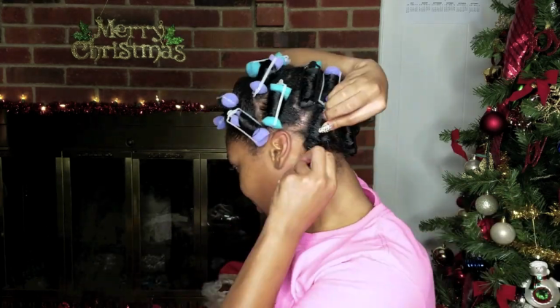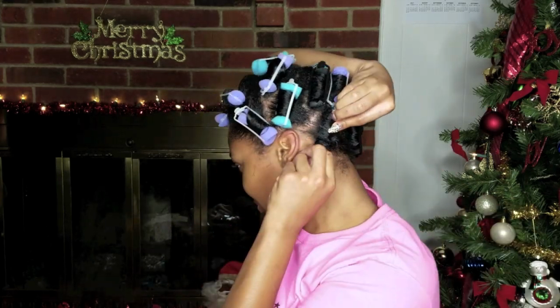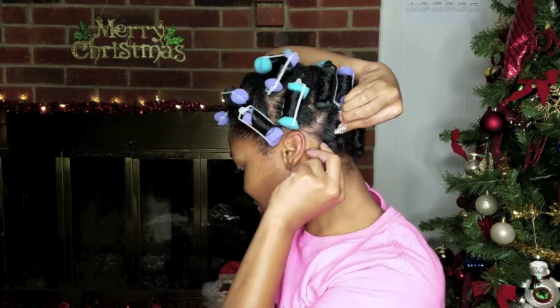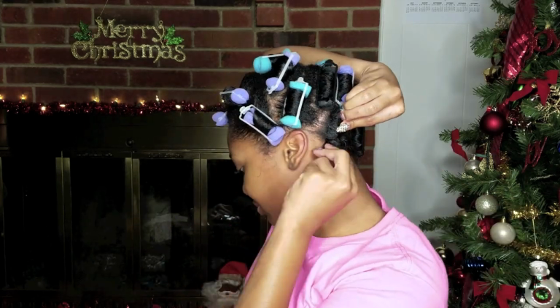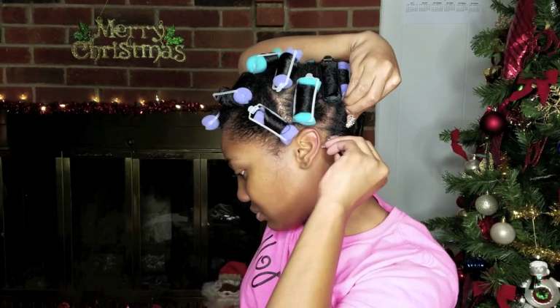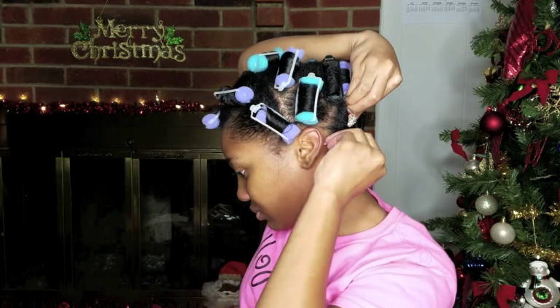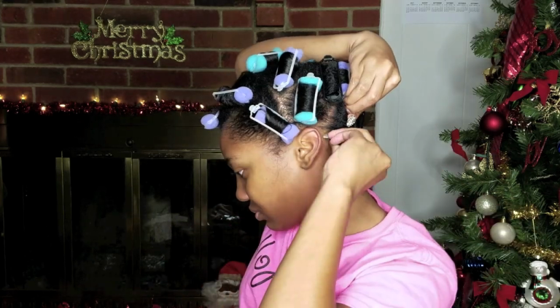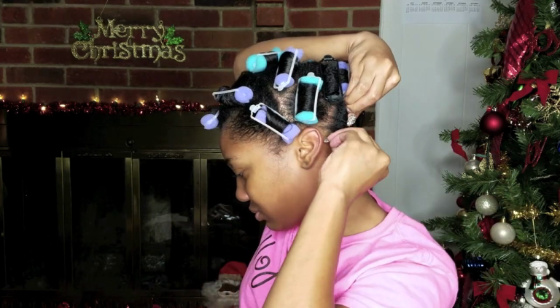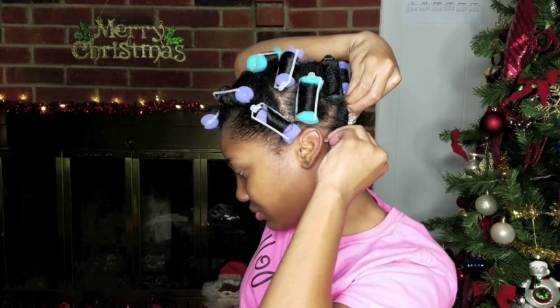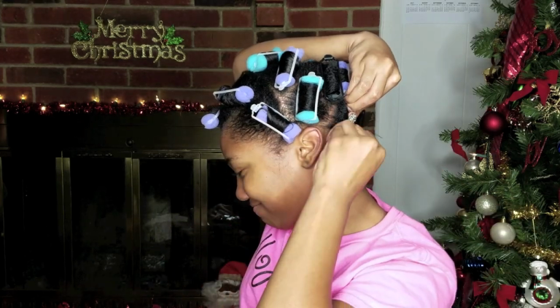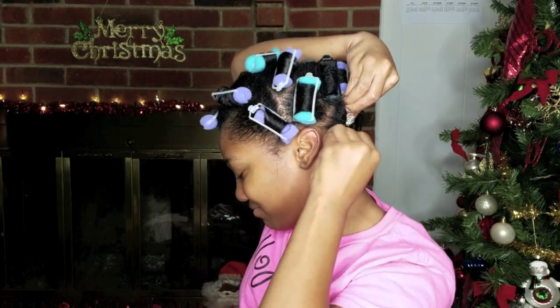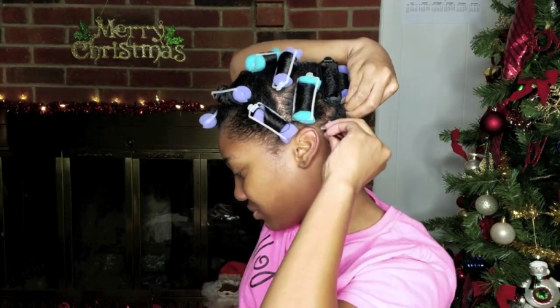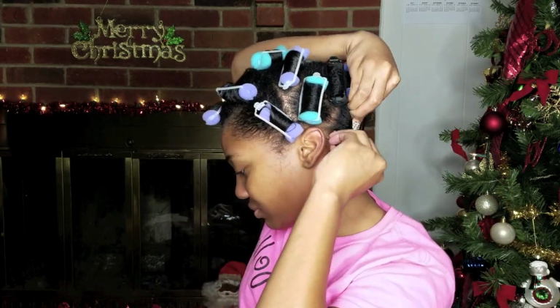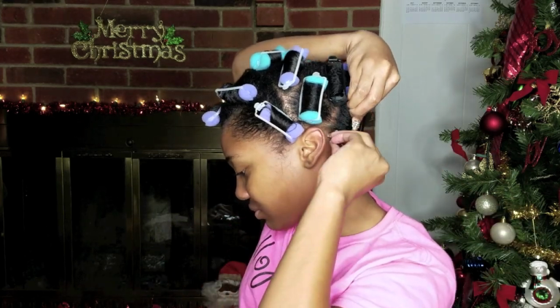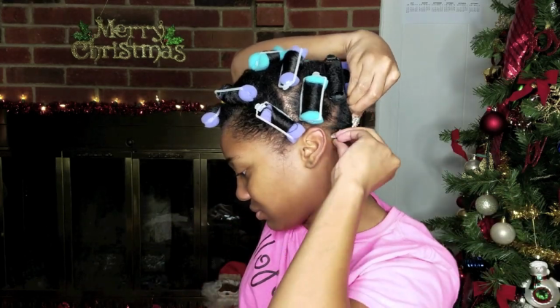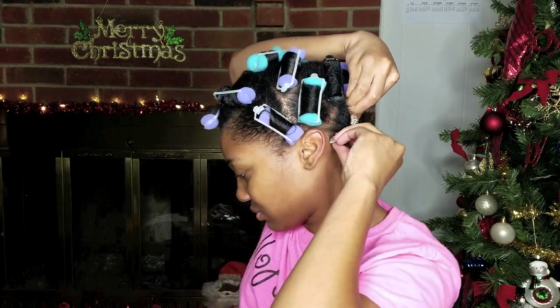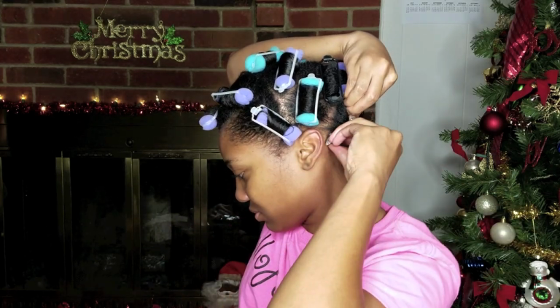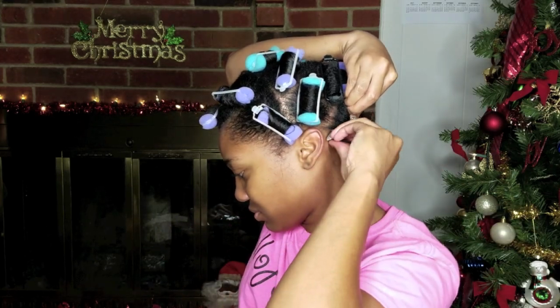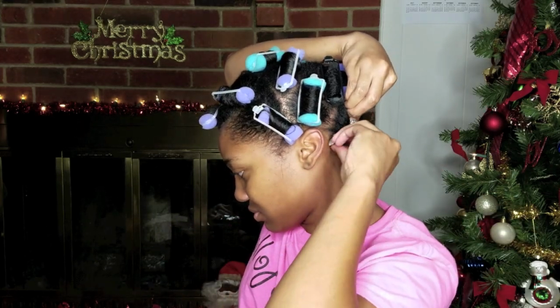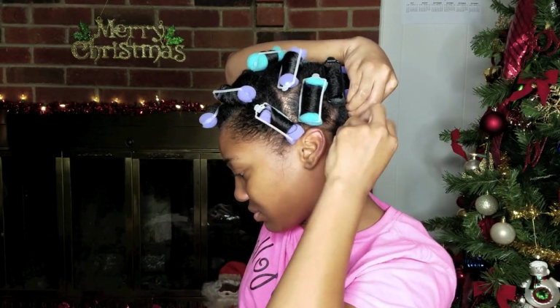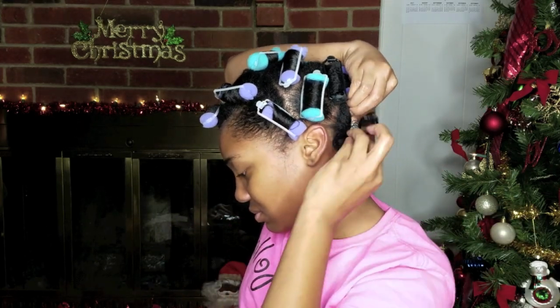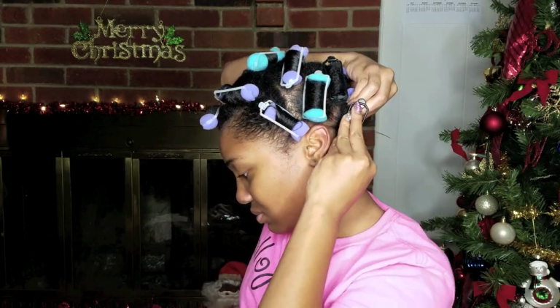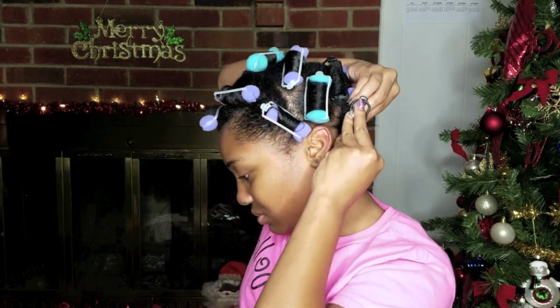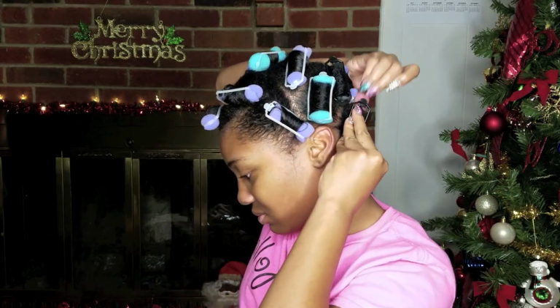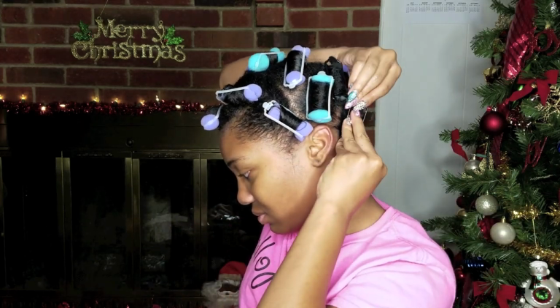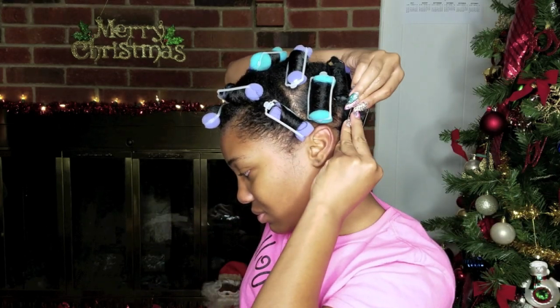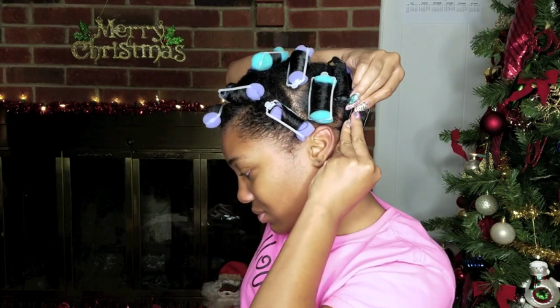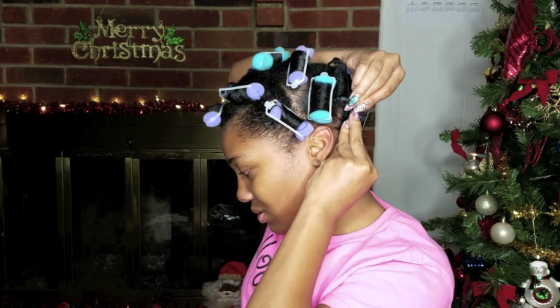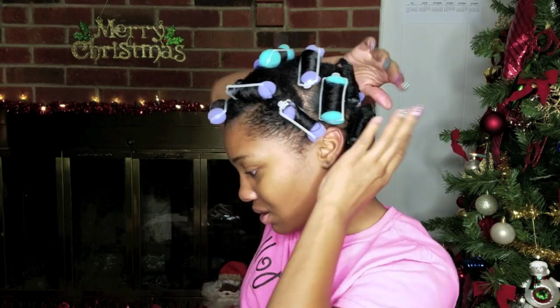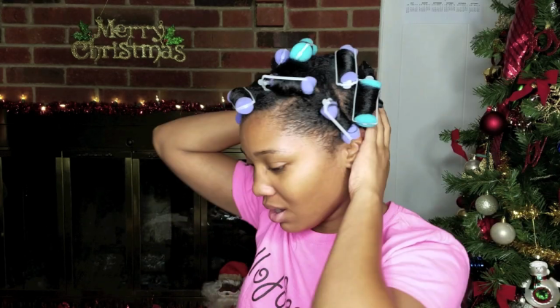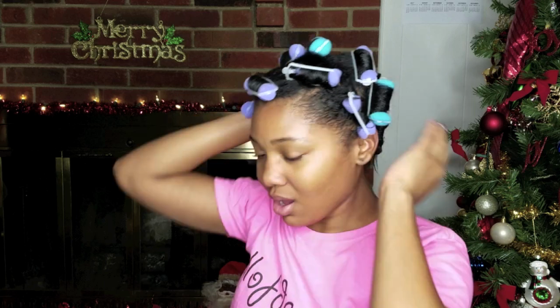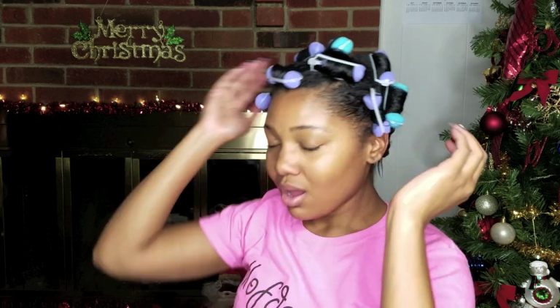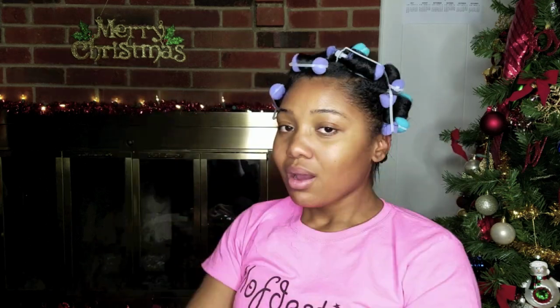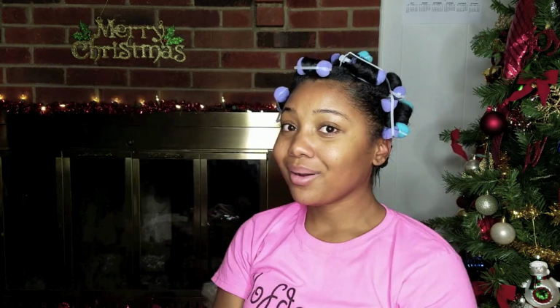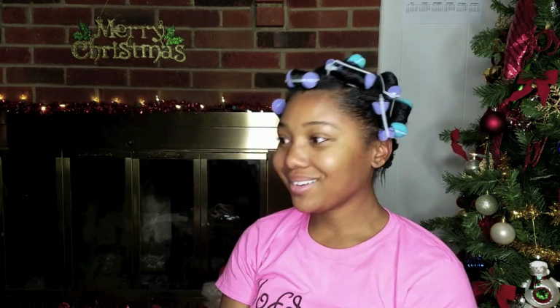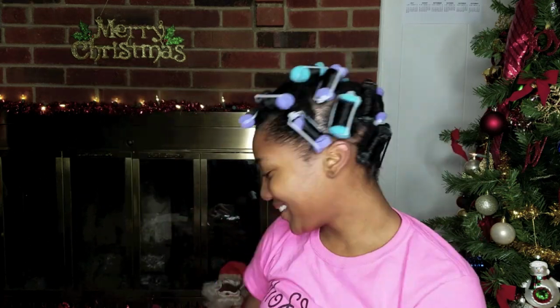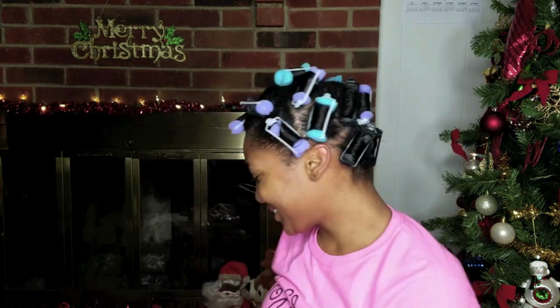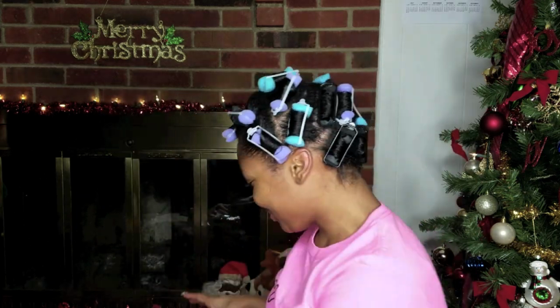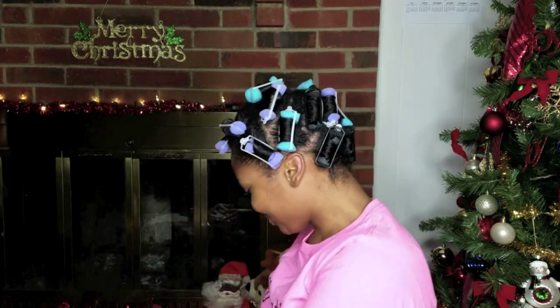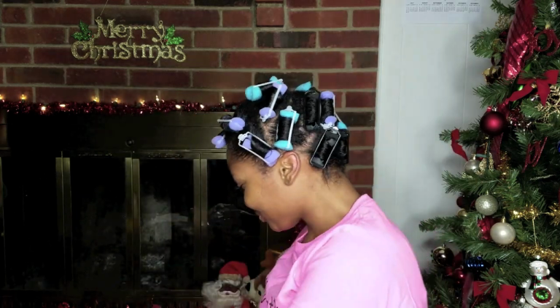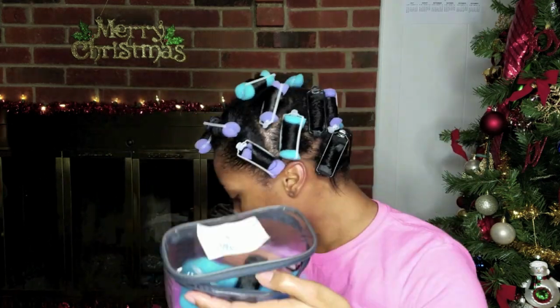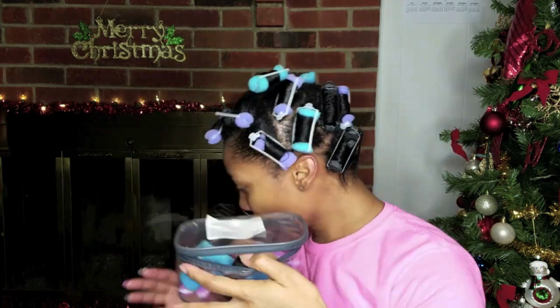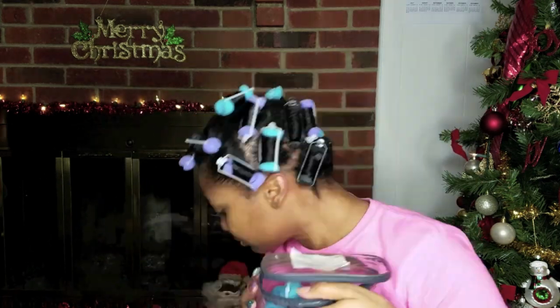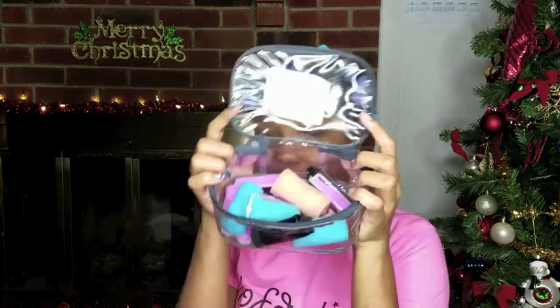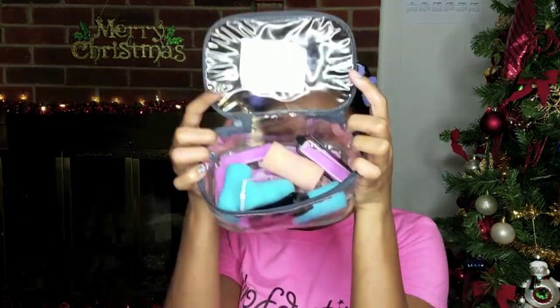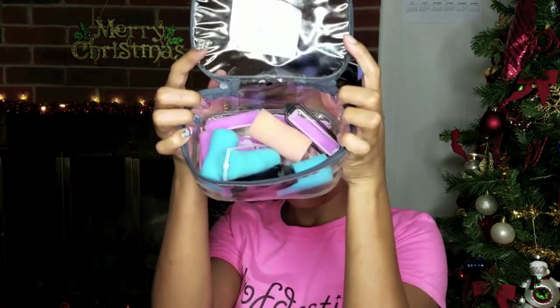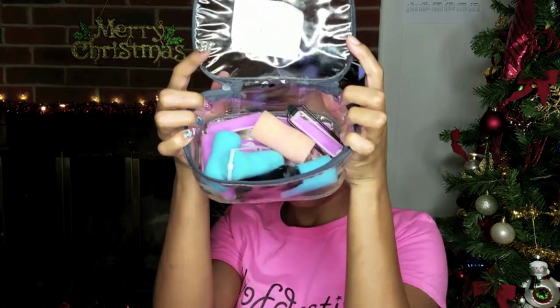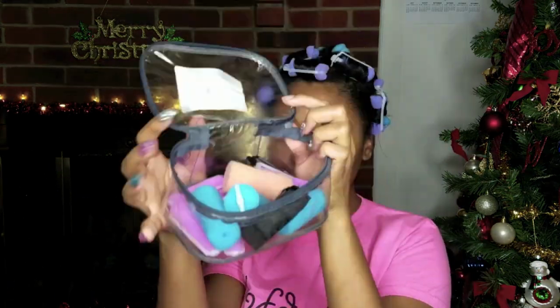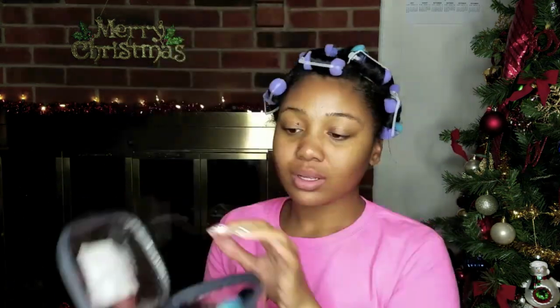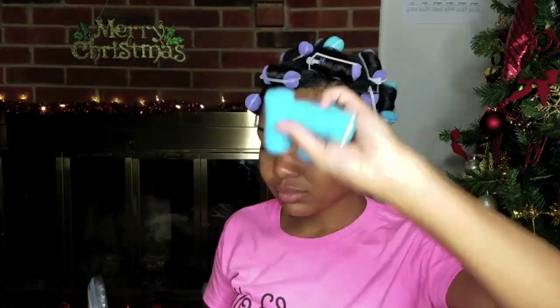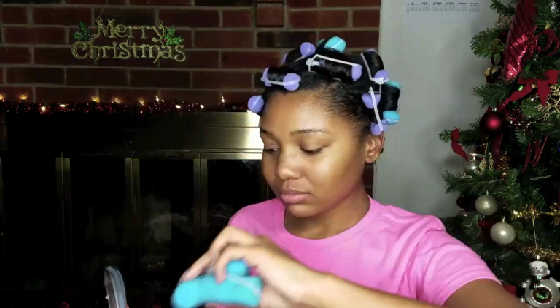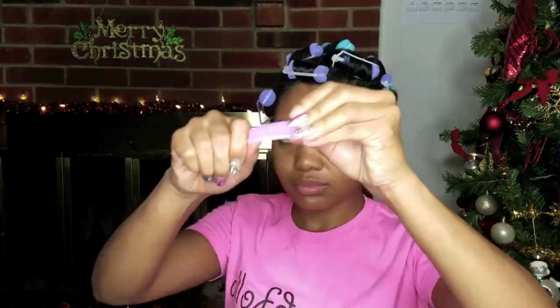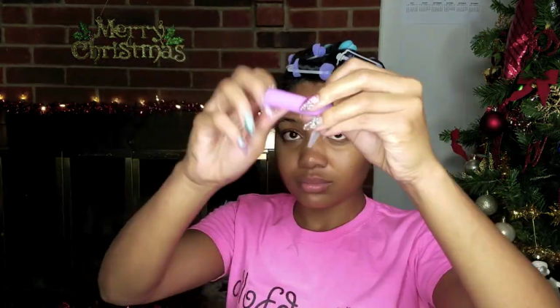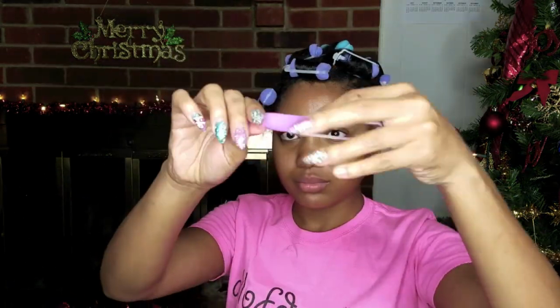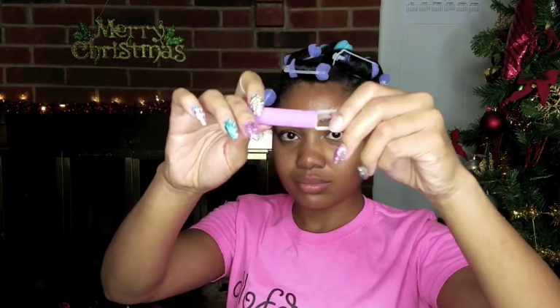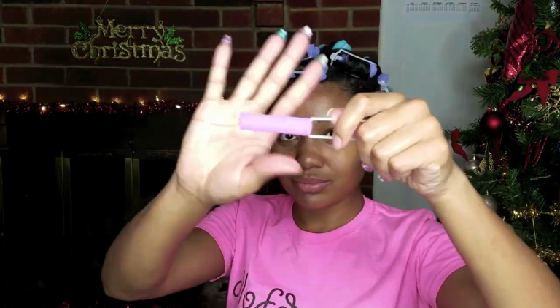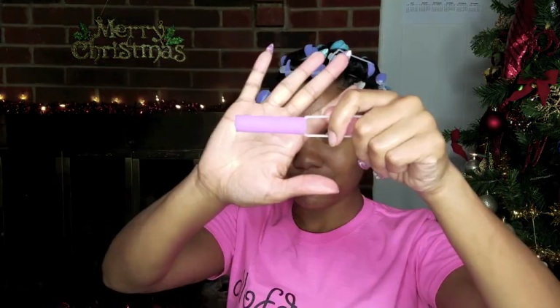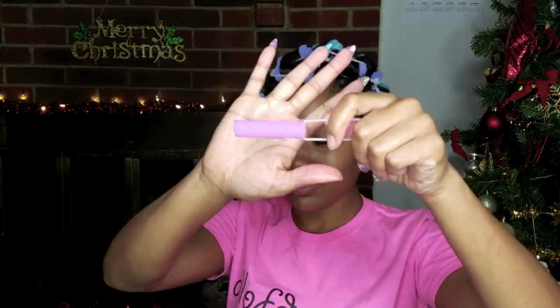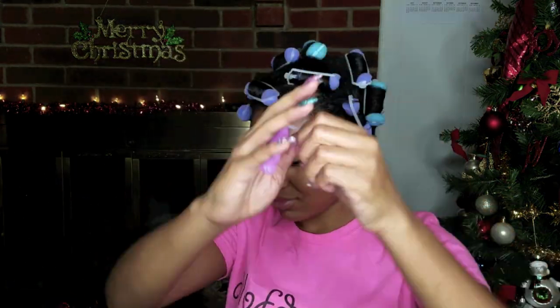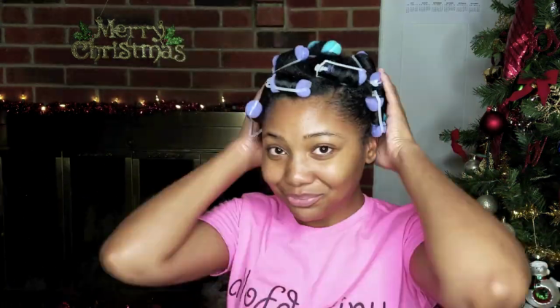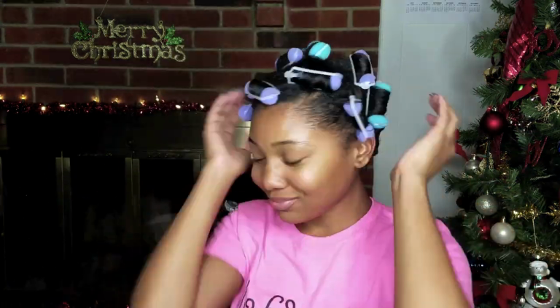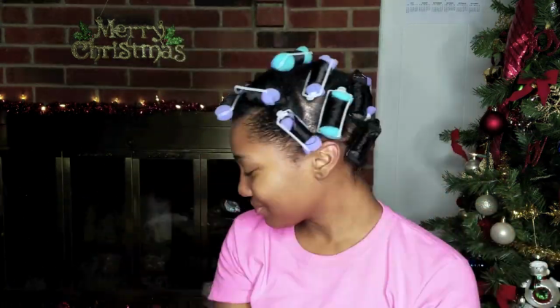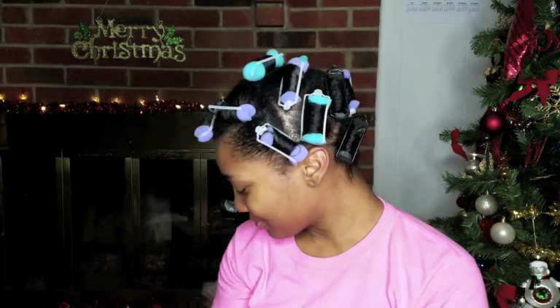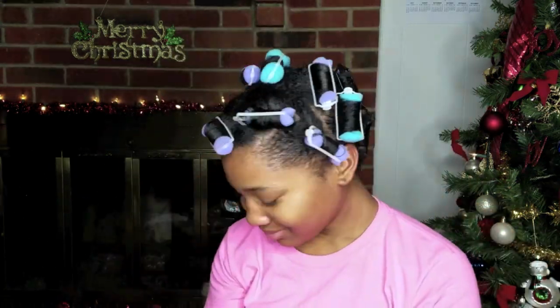I also went back in with my pillow soft setting rollers. I kind of just mixed in between all of the different ones just to show you all the variety of the curls.